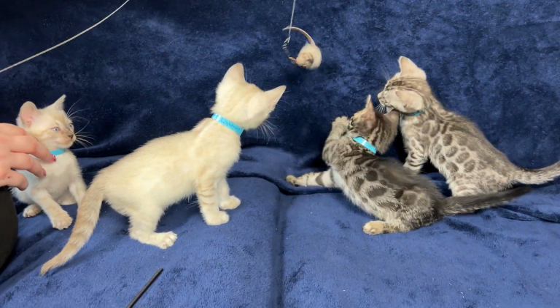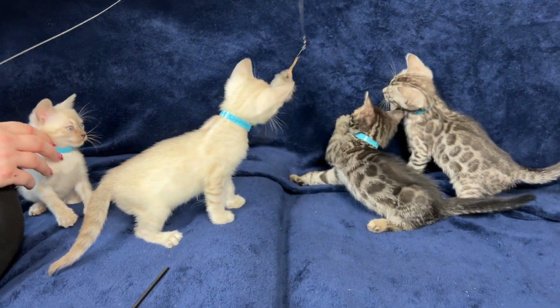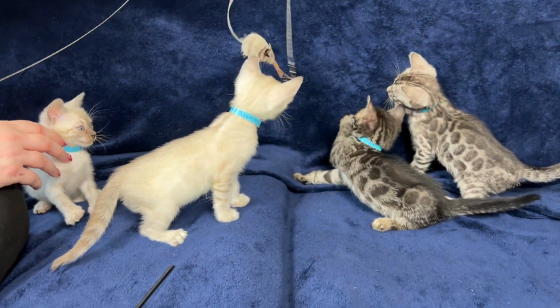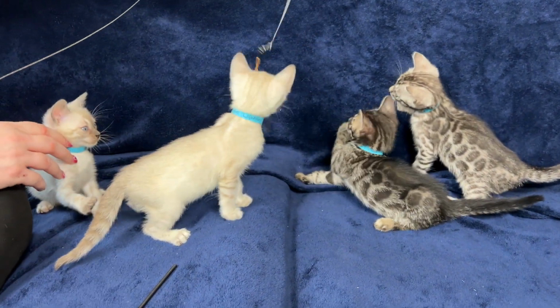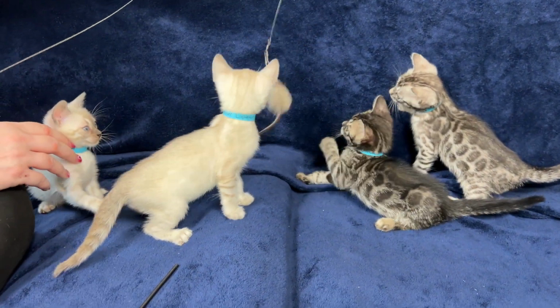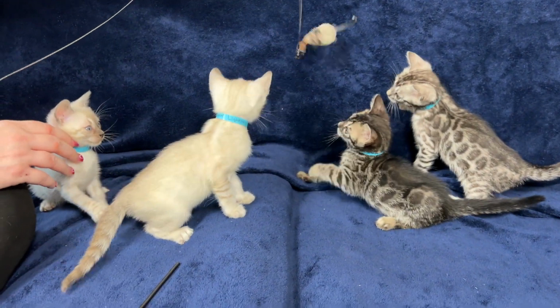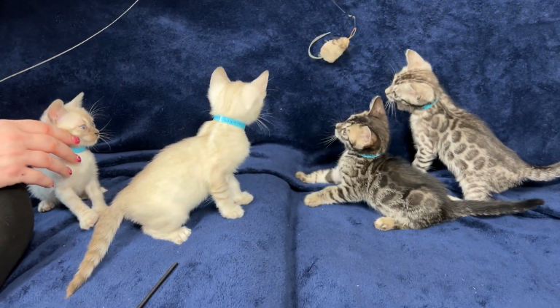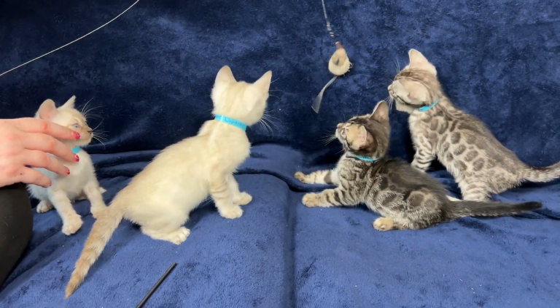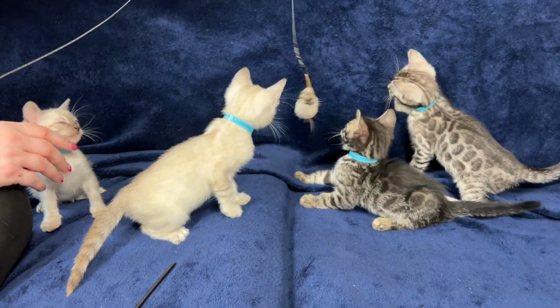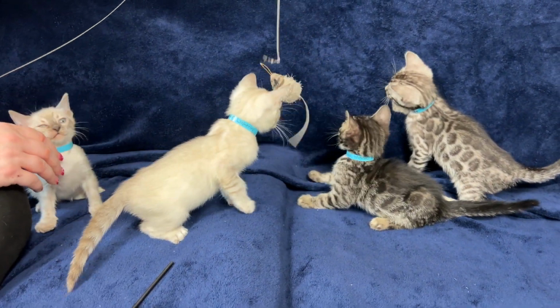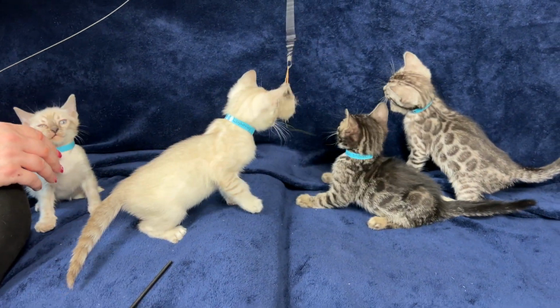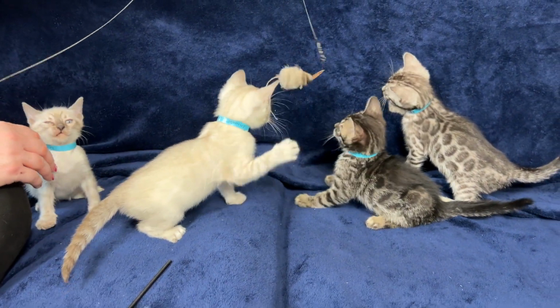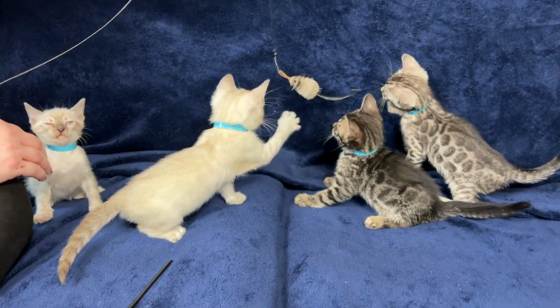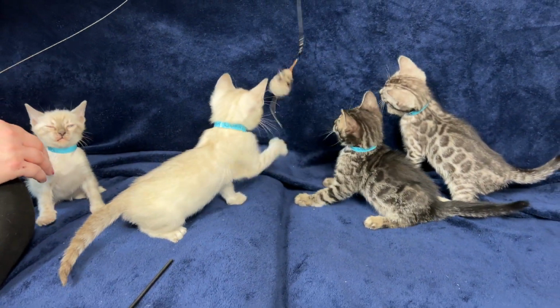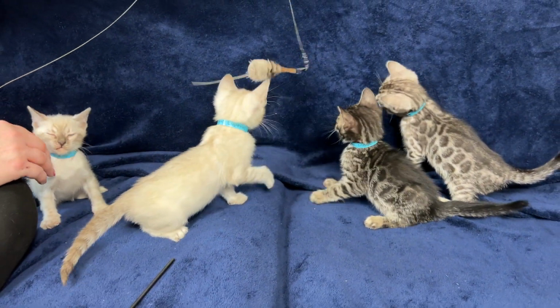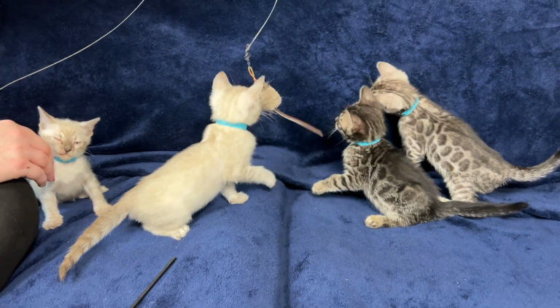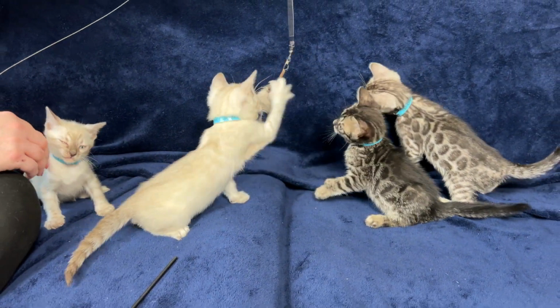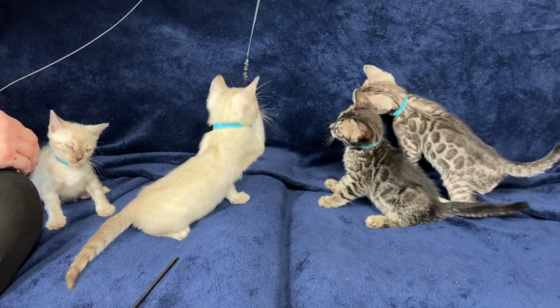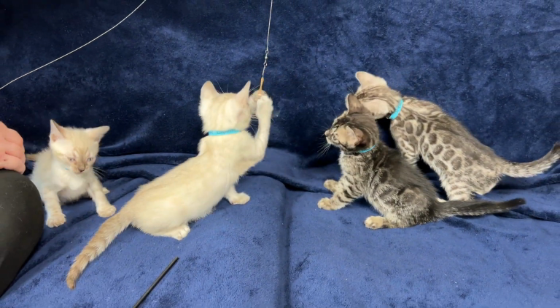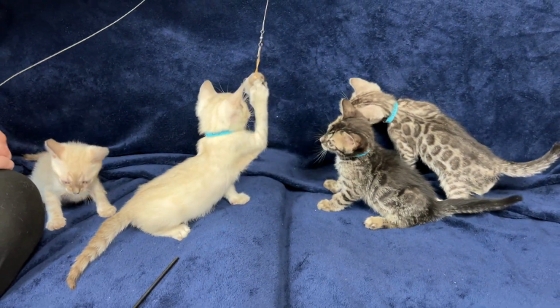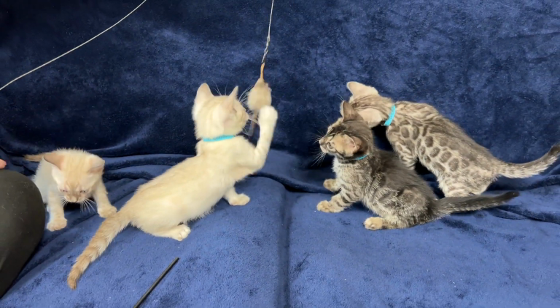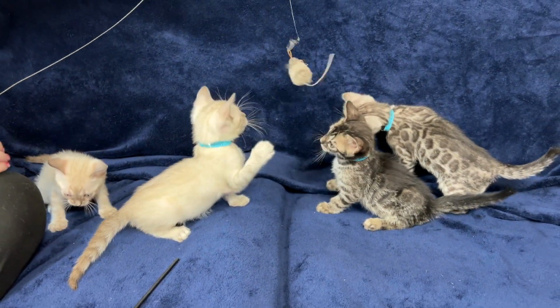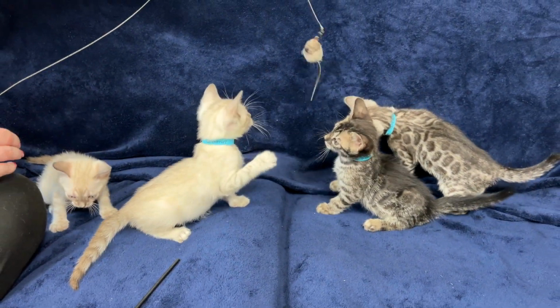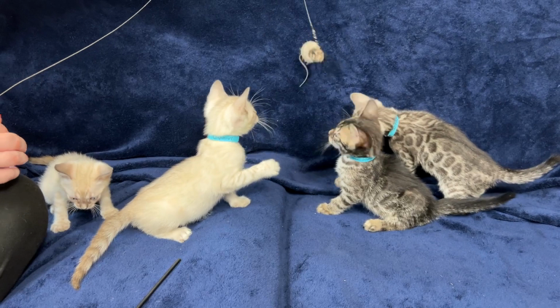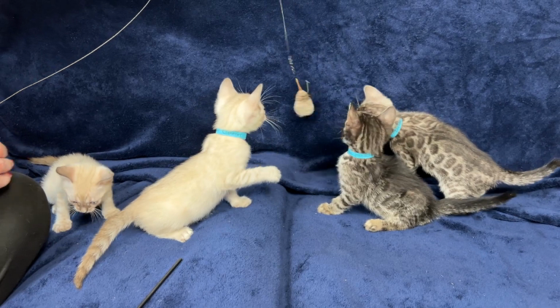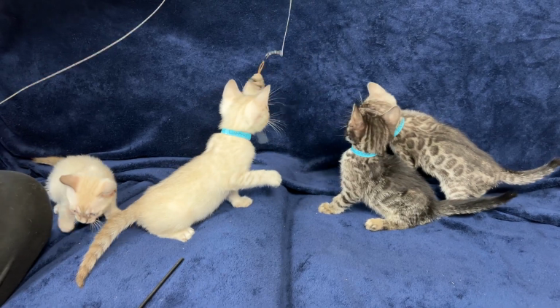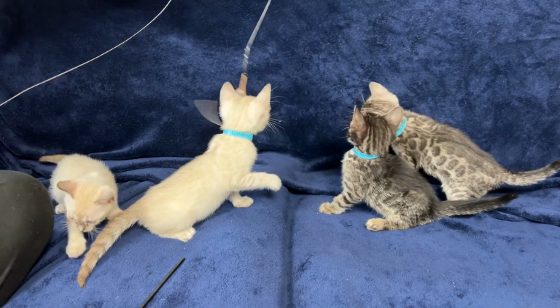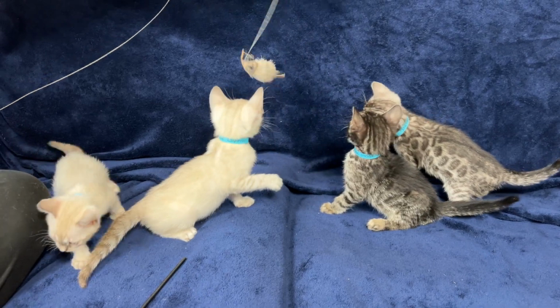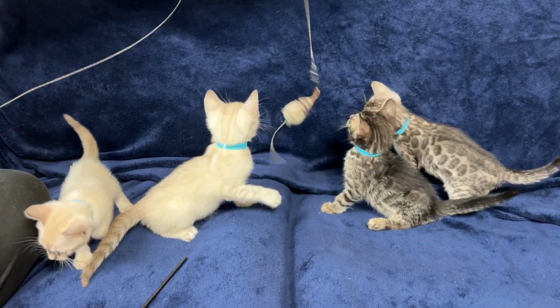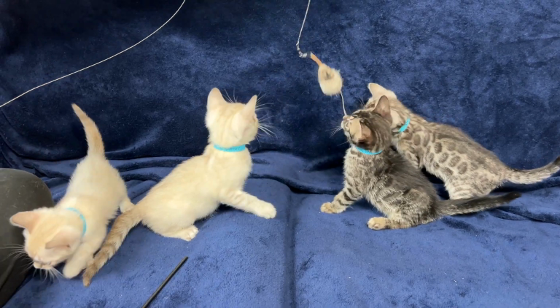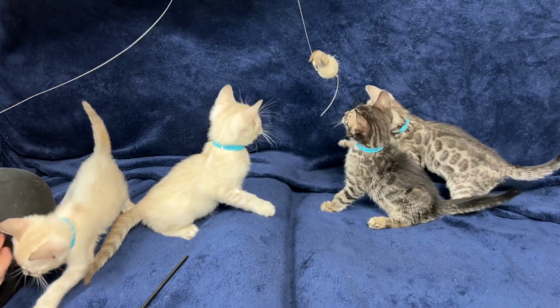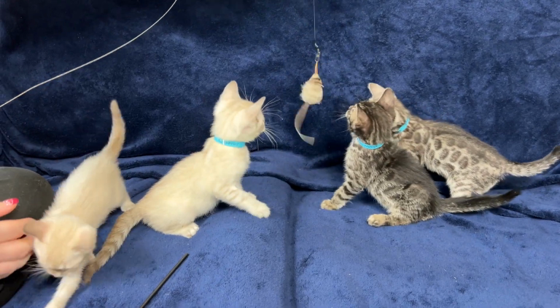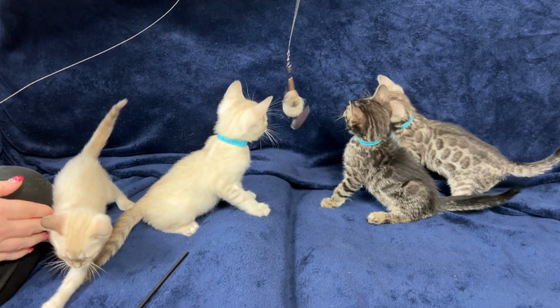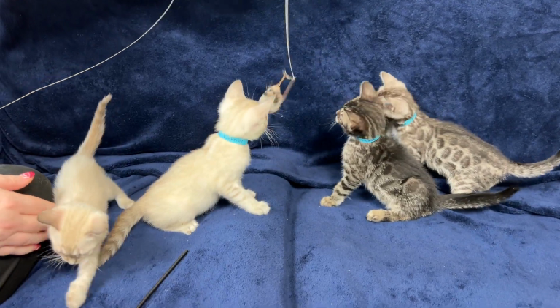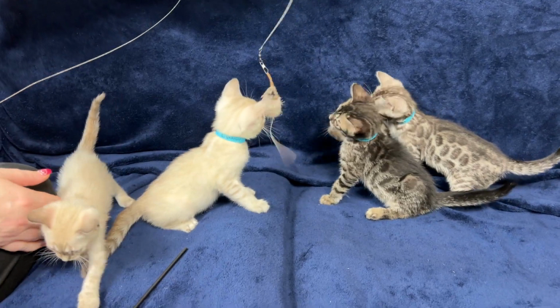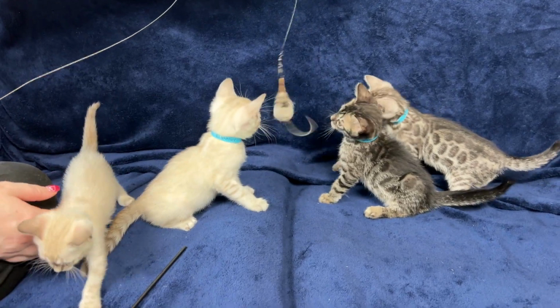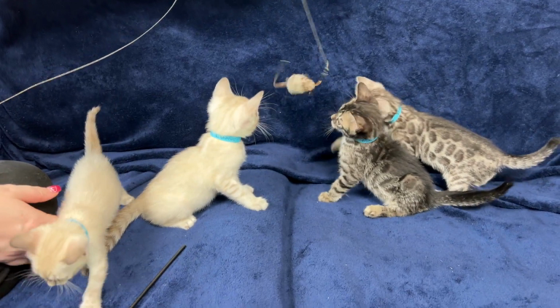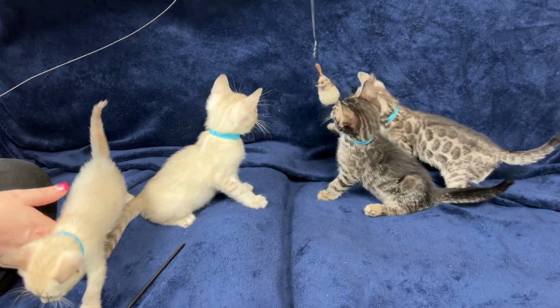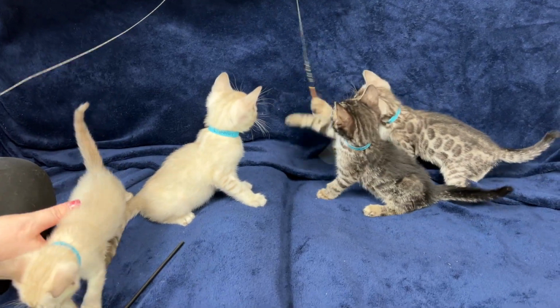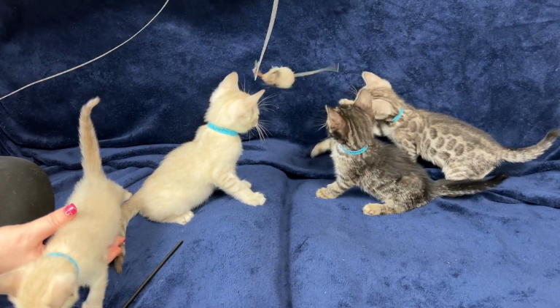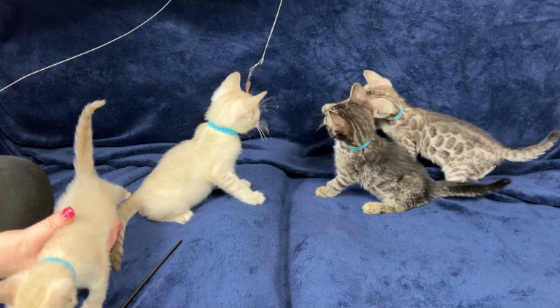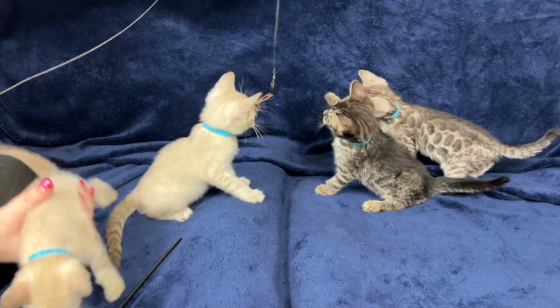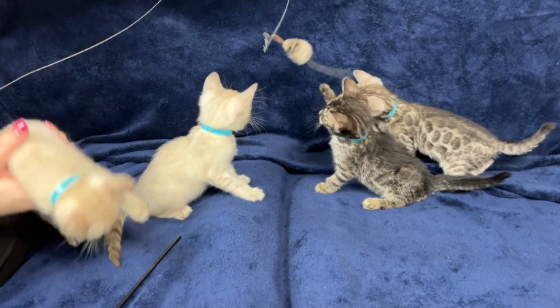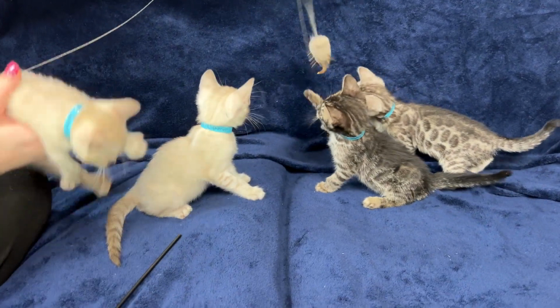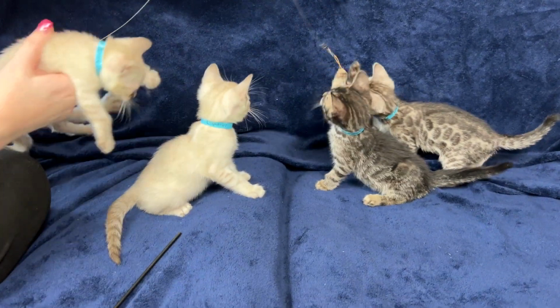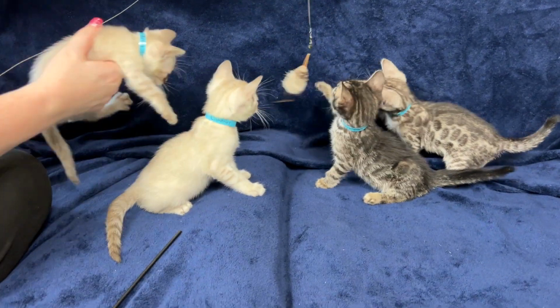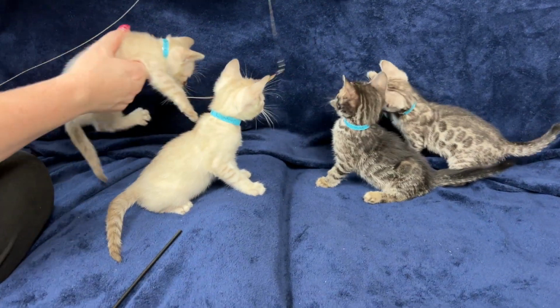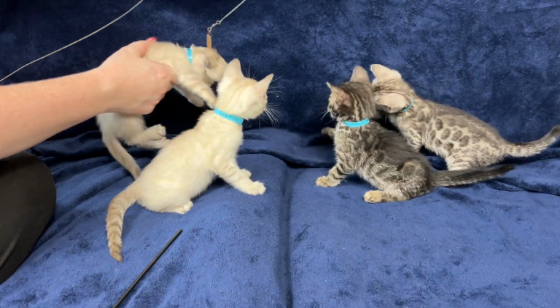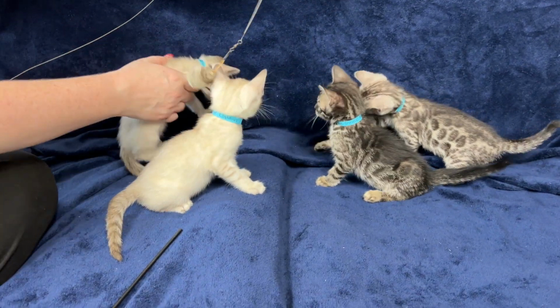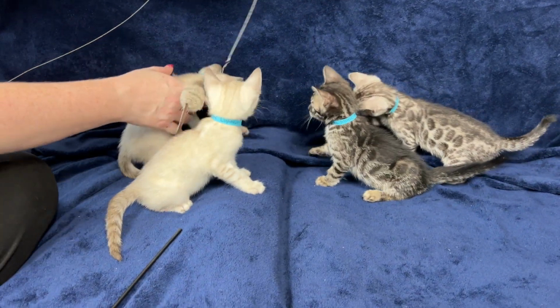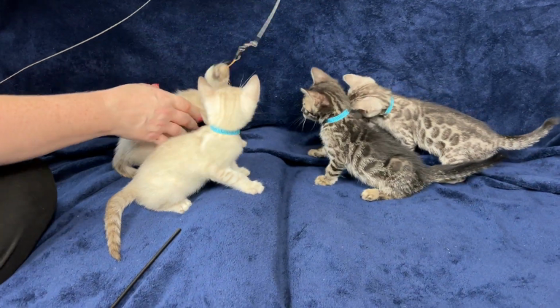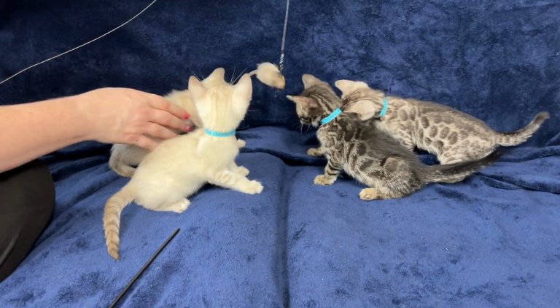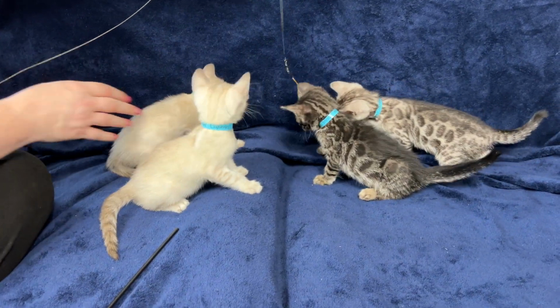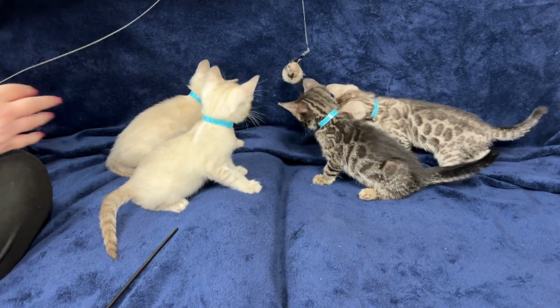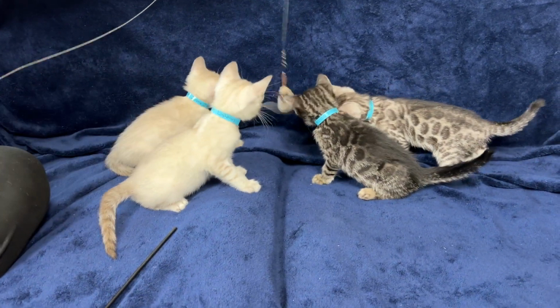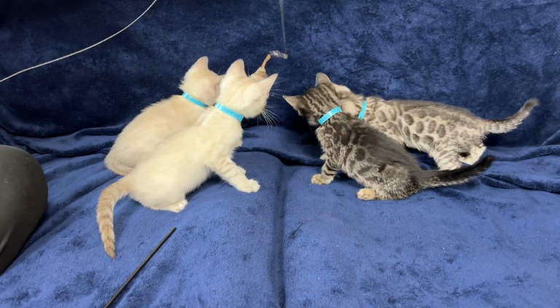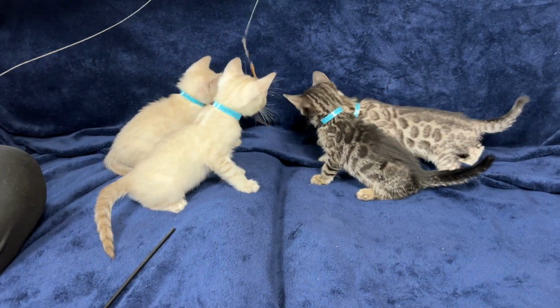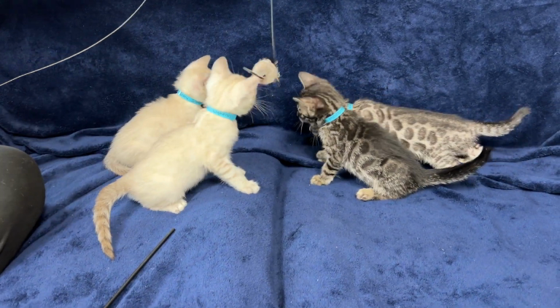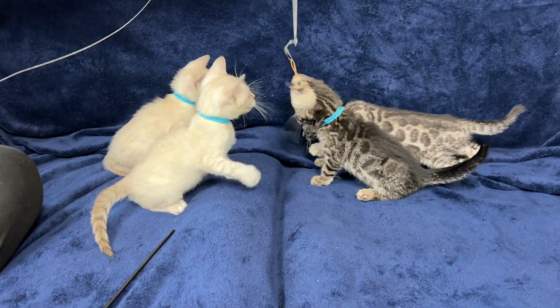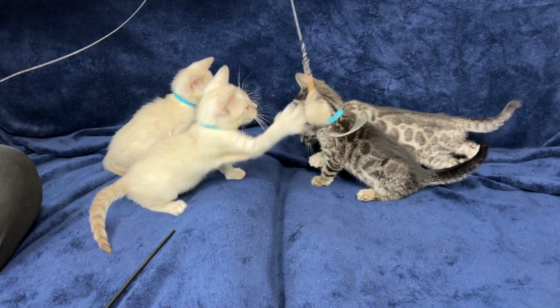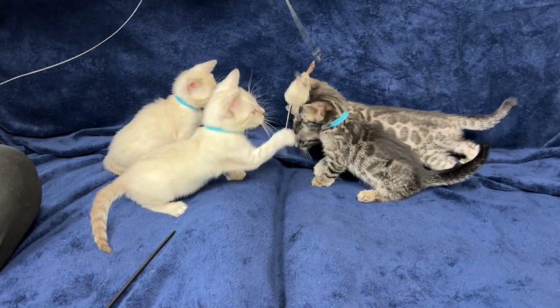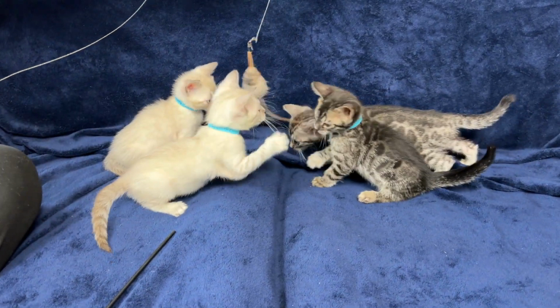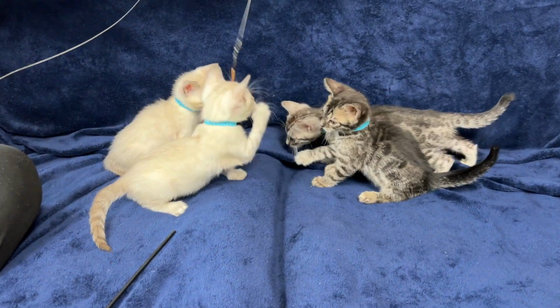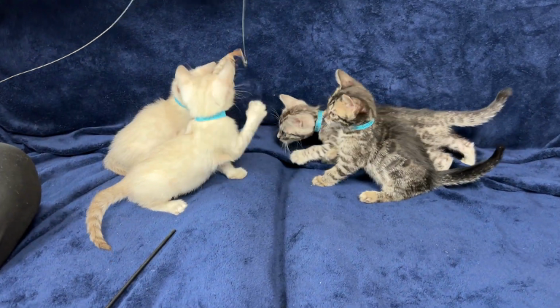This is Desert Rose and Zorro's litter. We have three boys and one girl — poor girl.